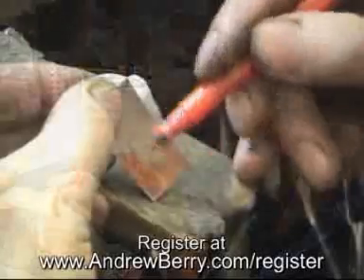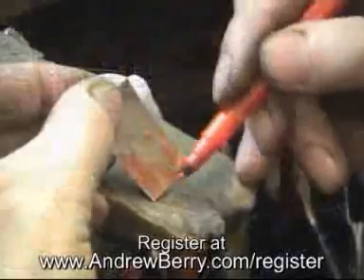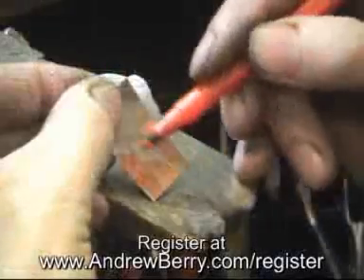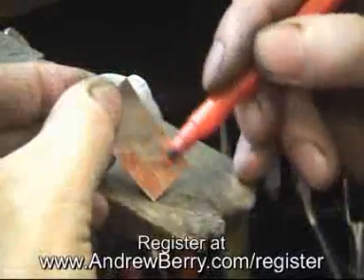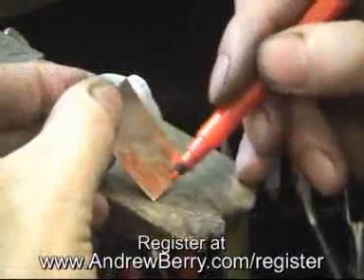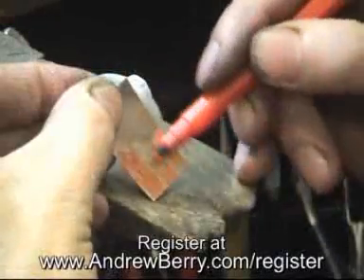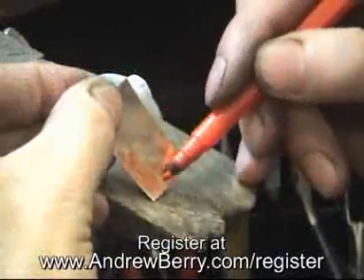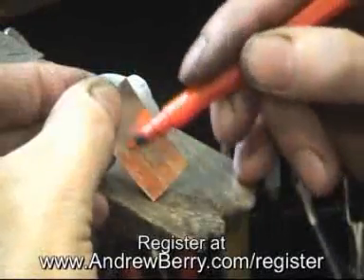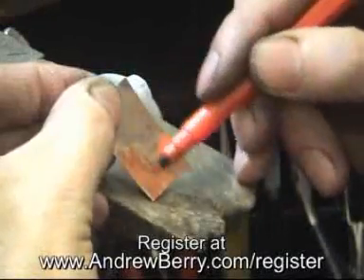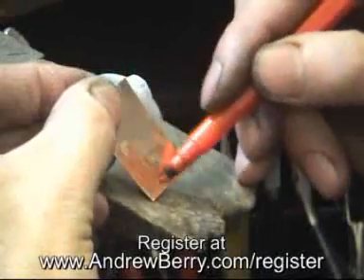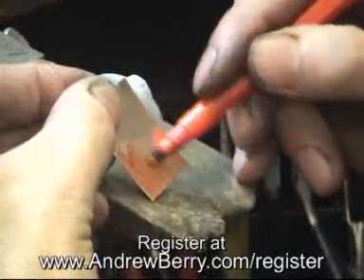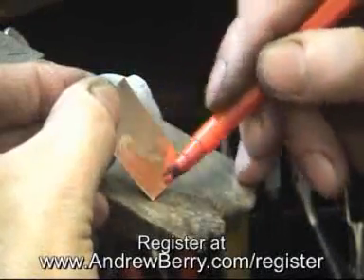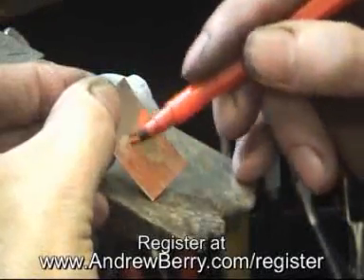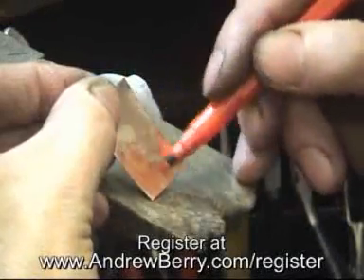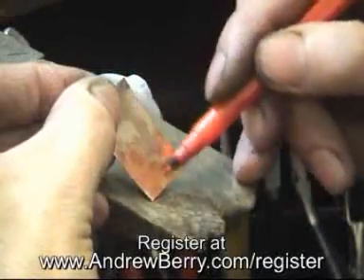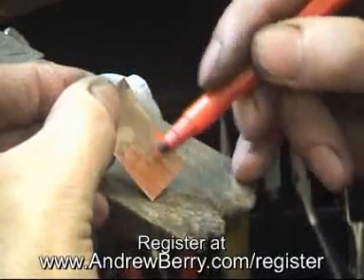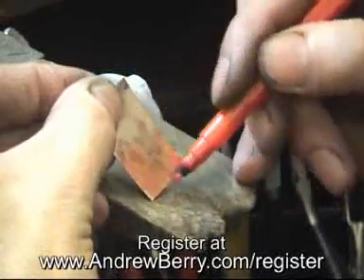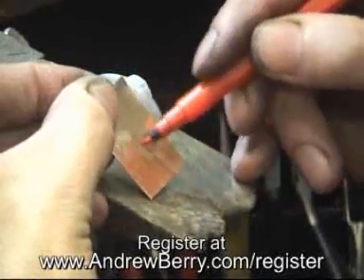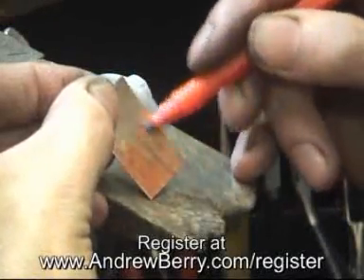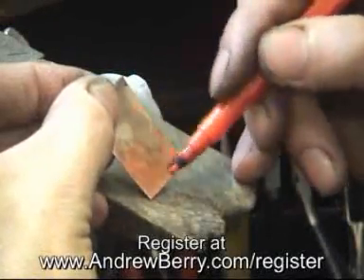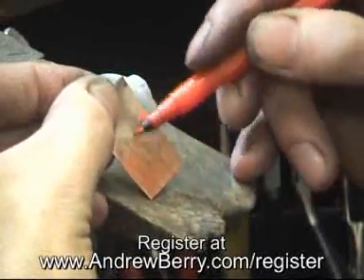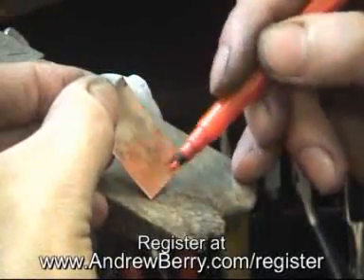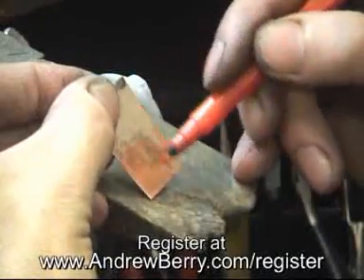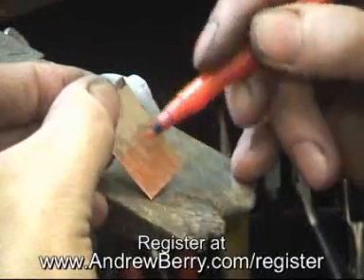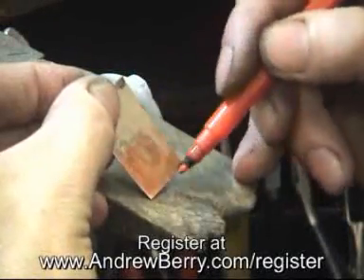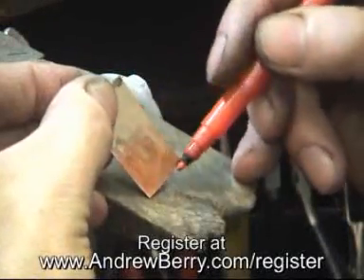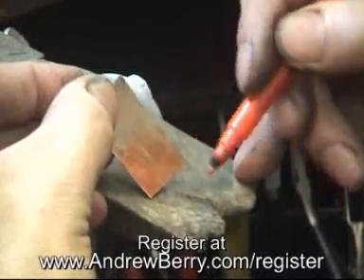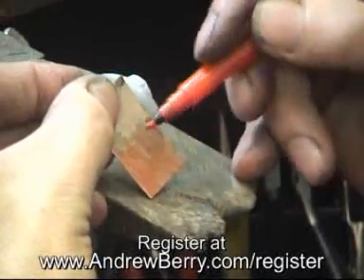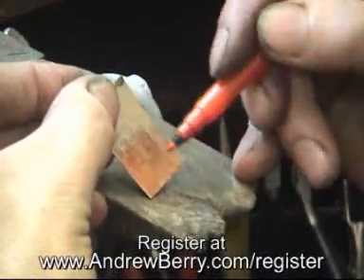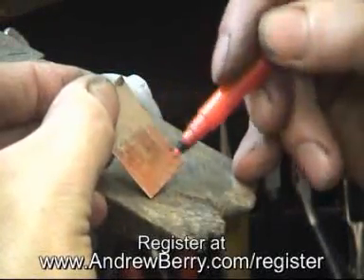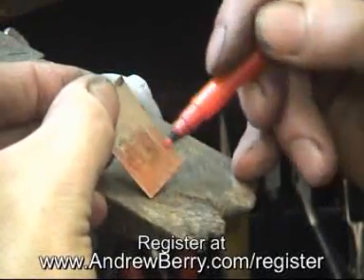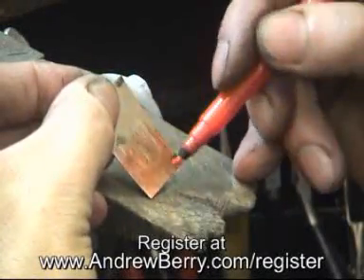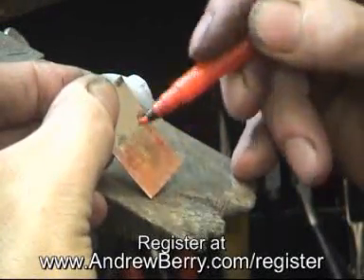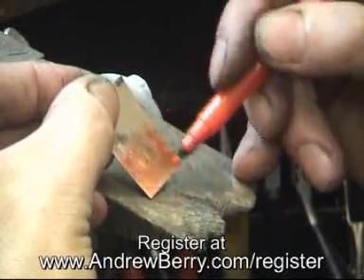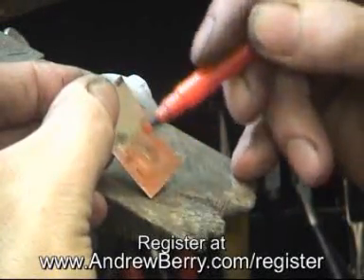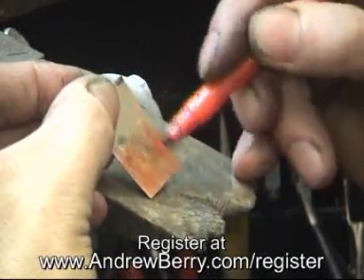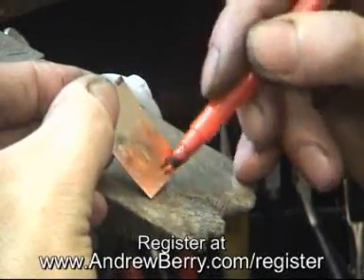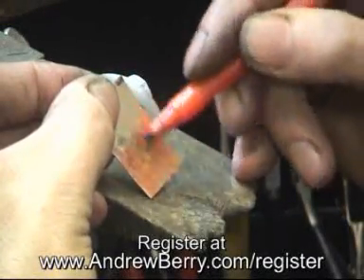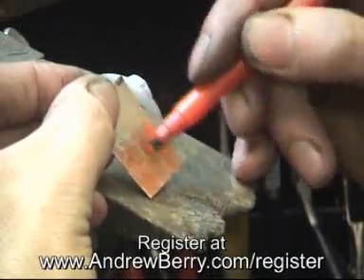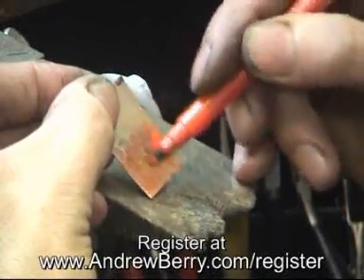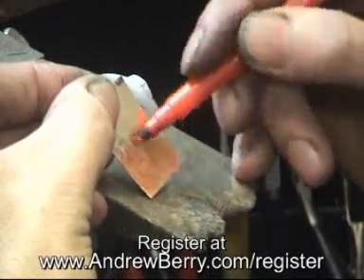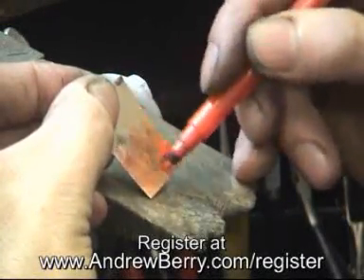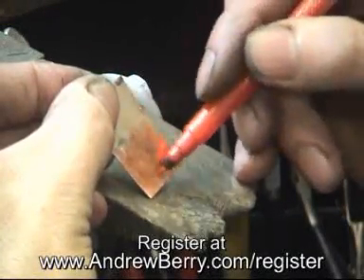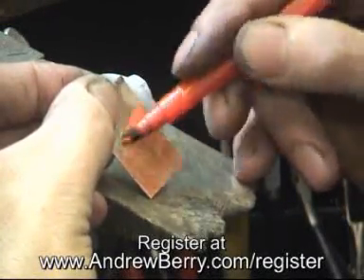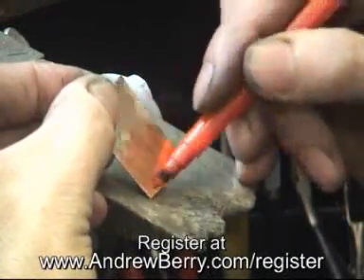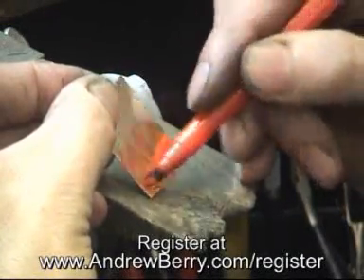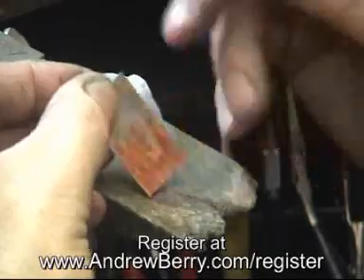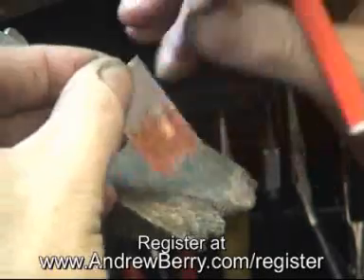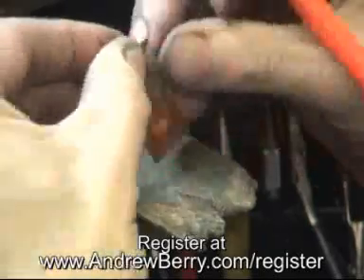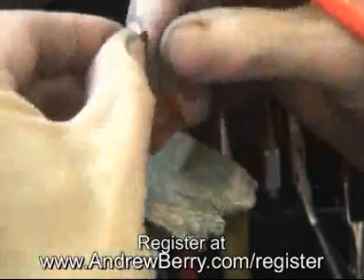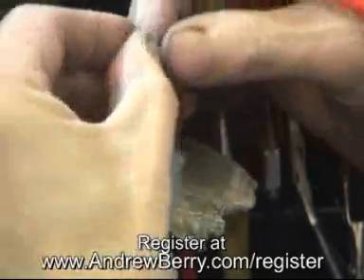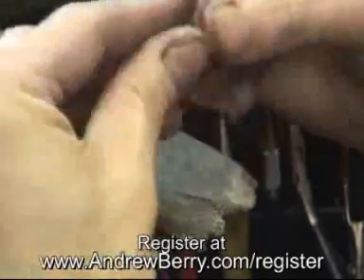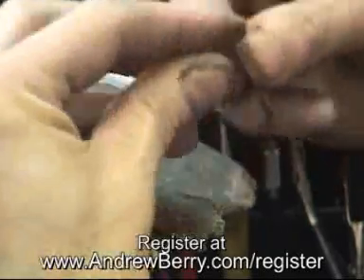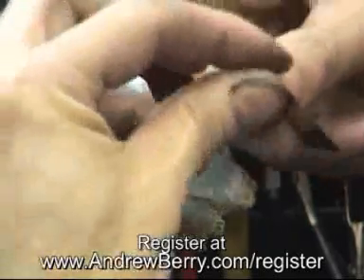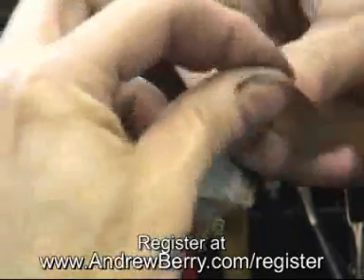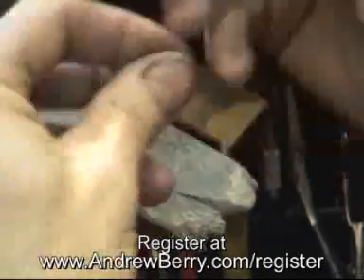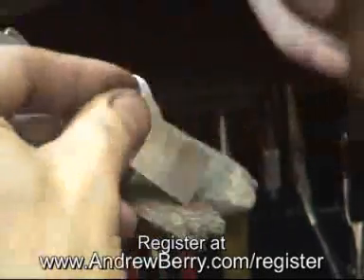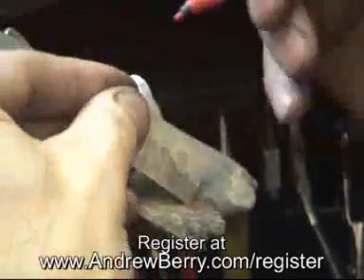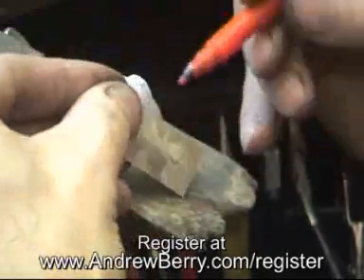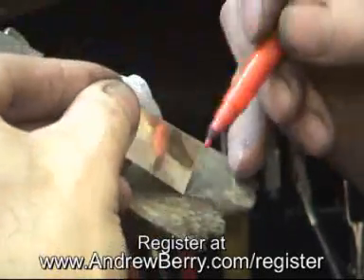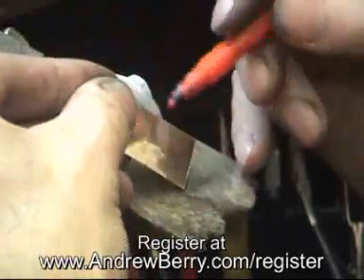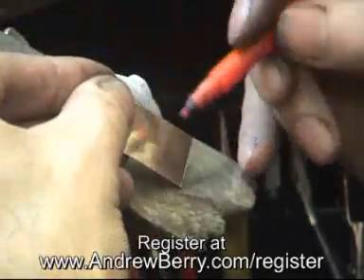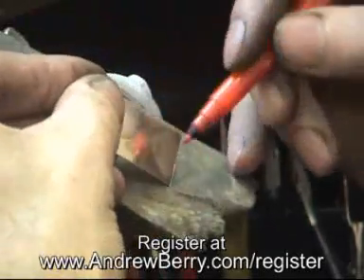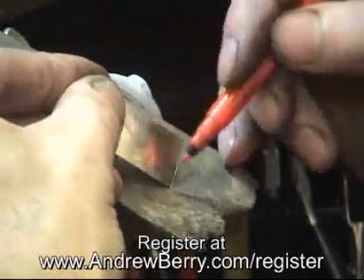First of all, I'm going to color the hard solder in red, and I'll do that on both sides.